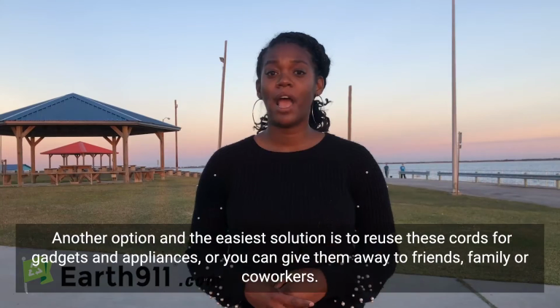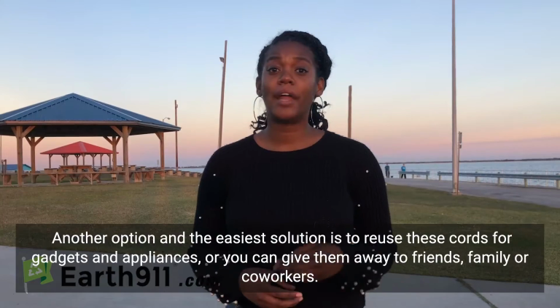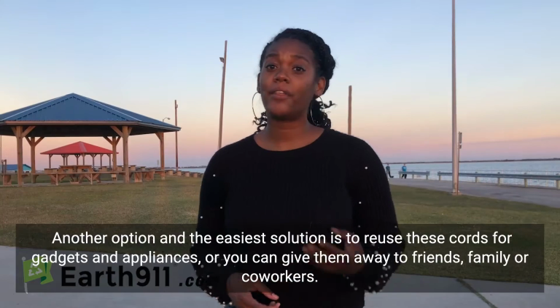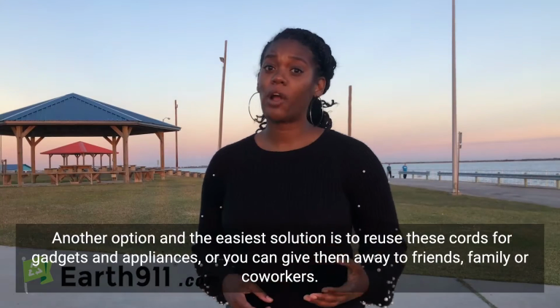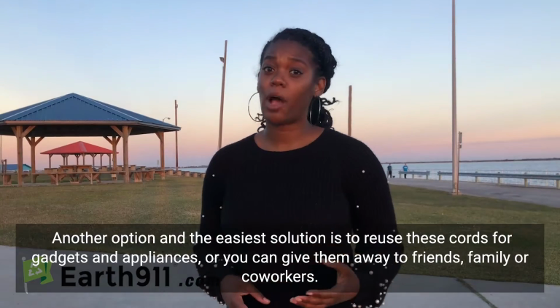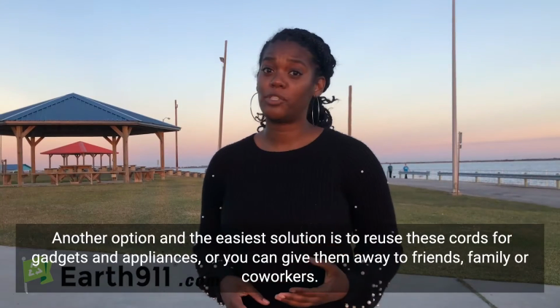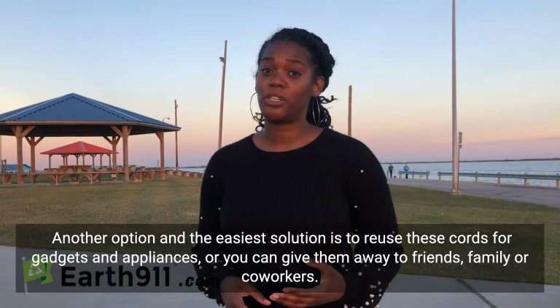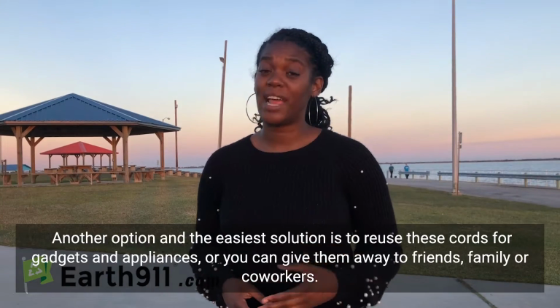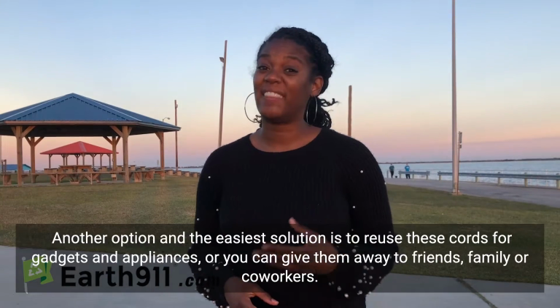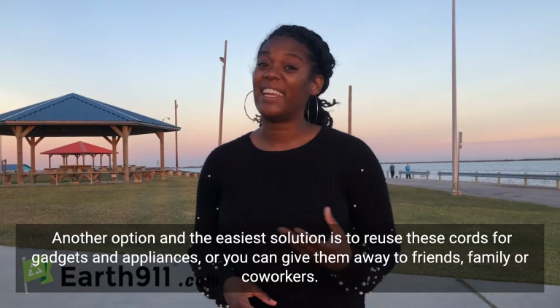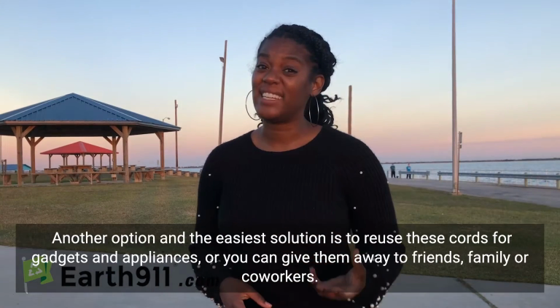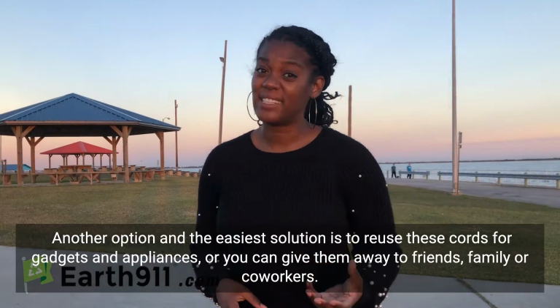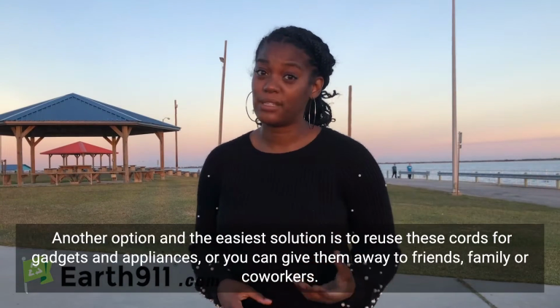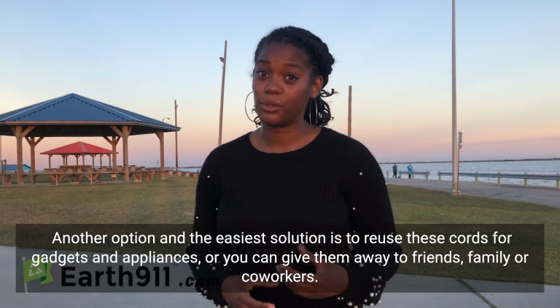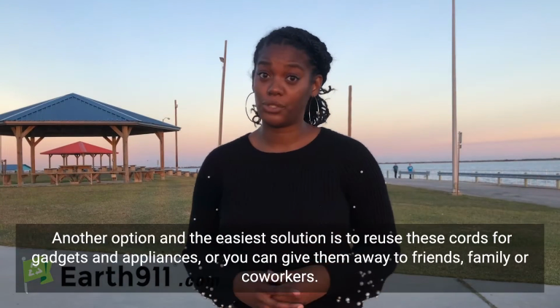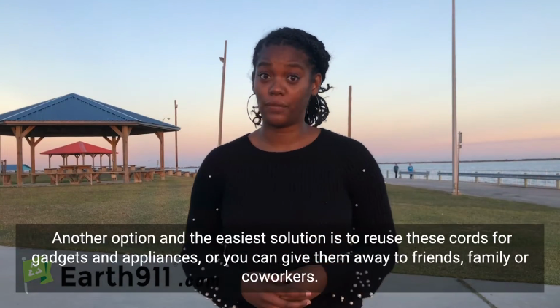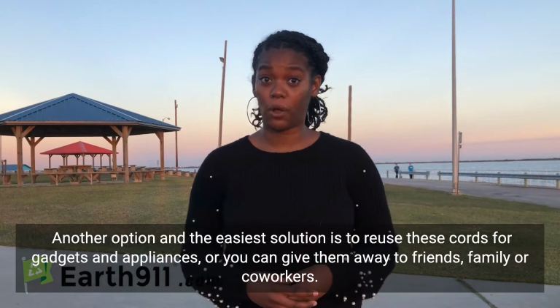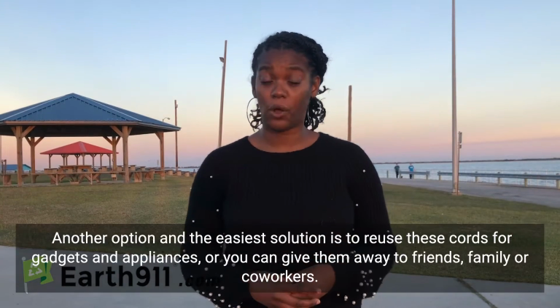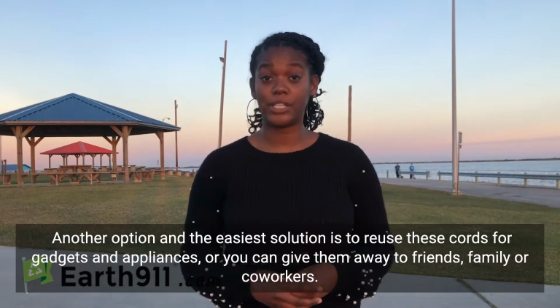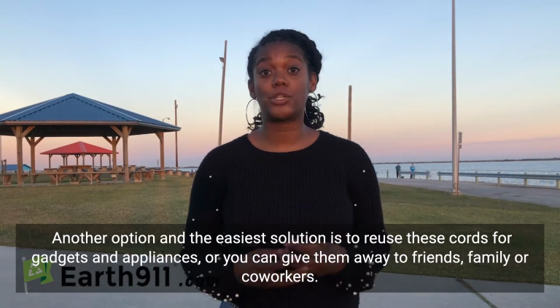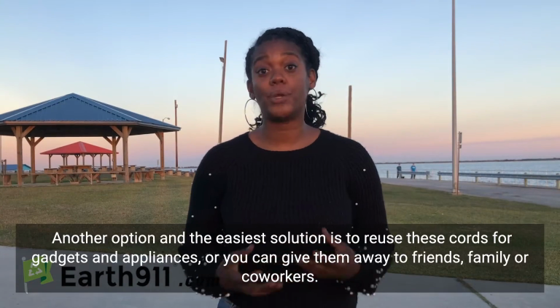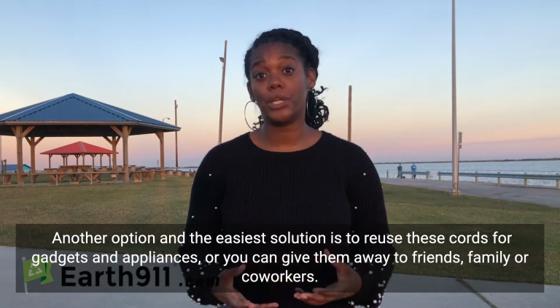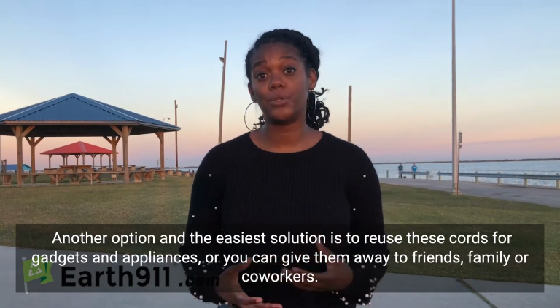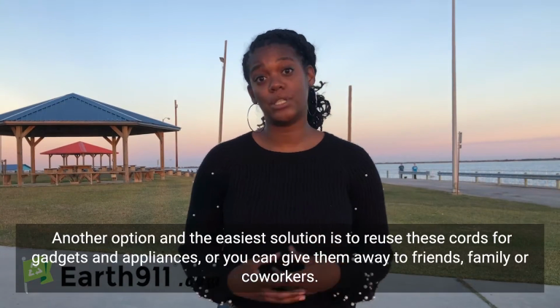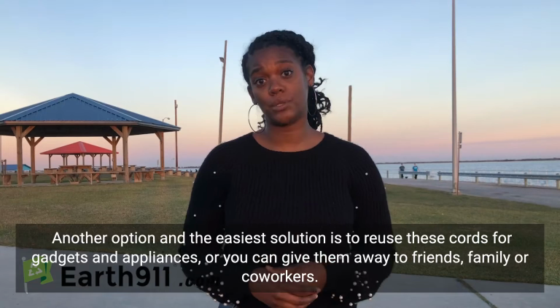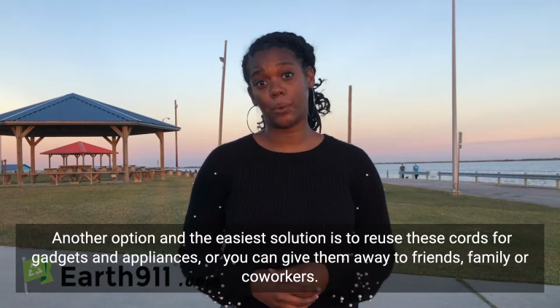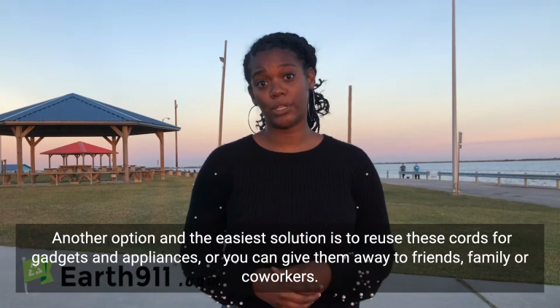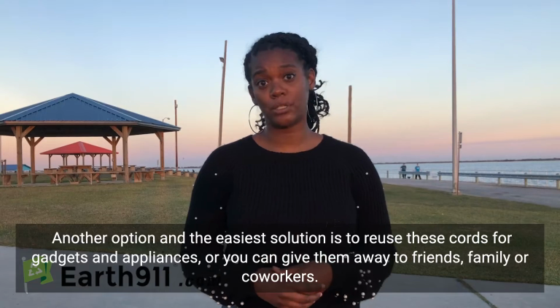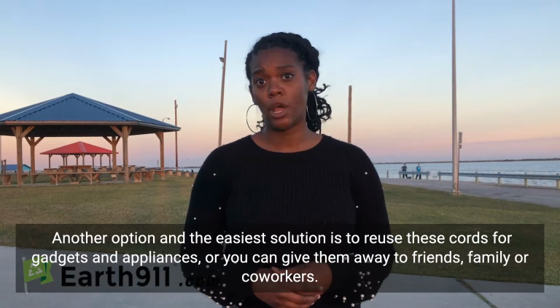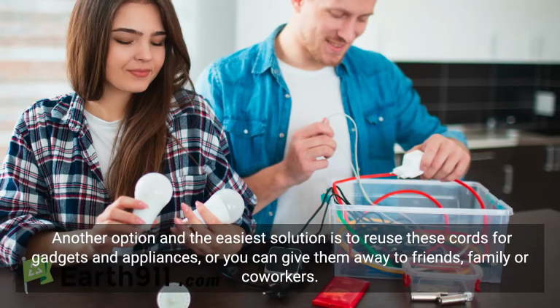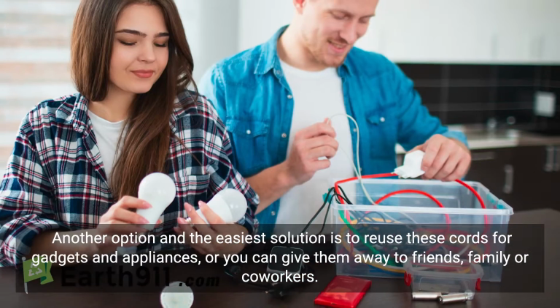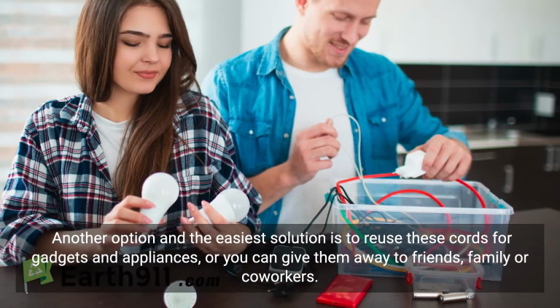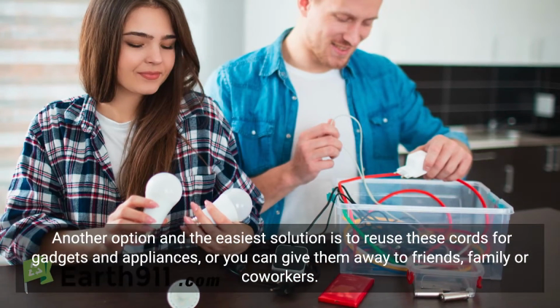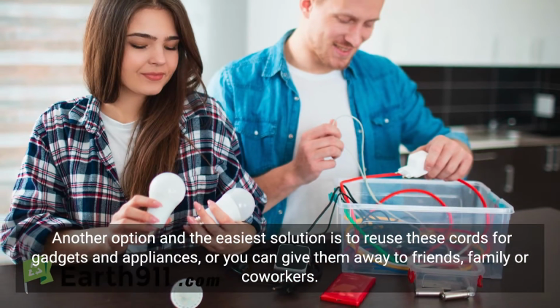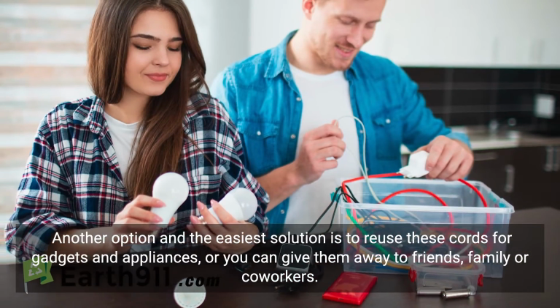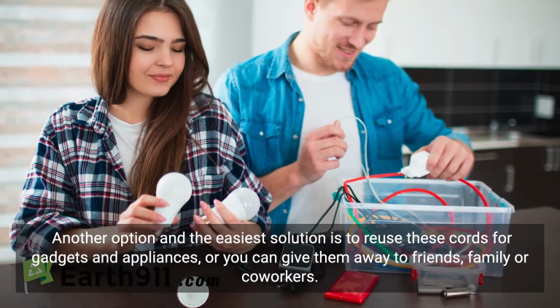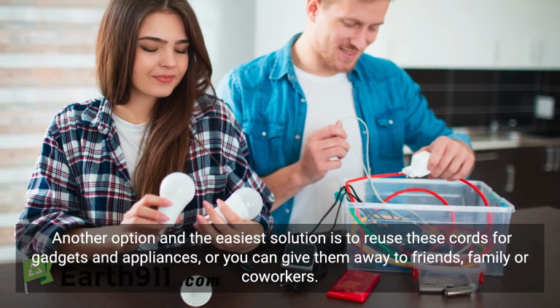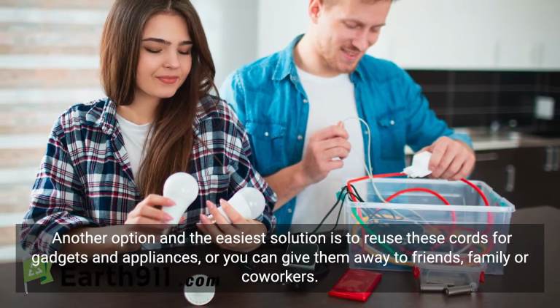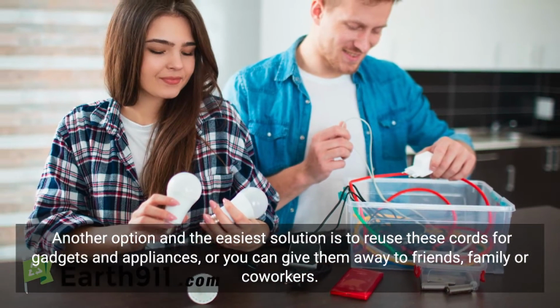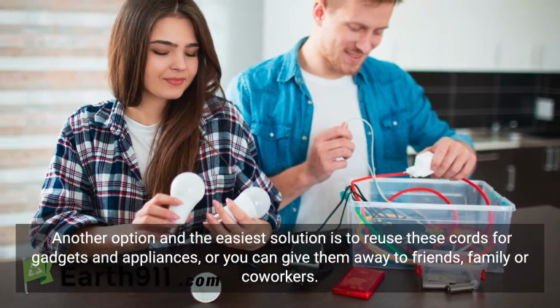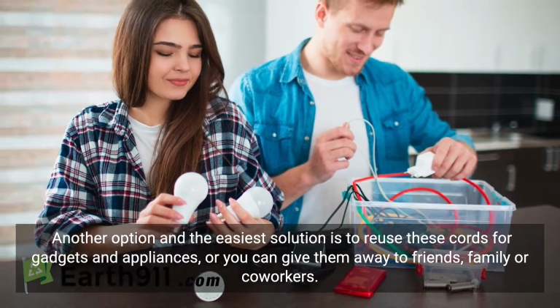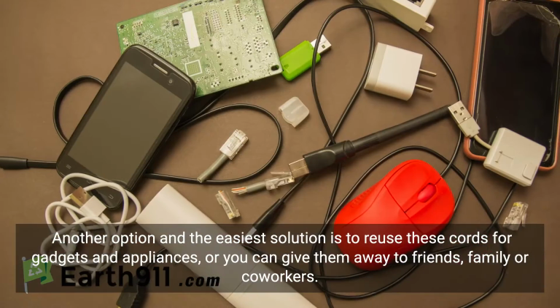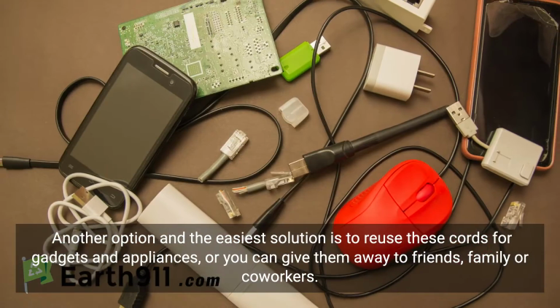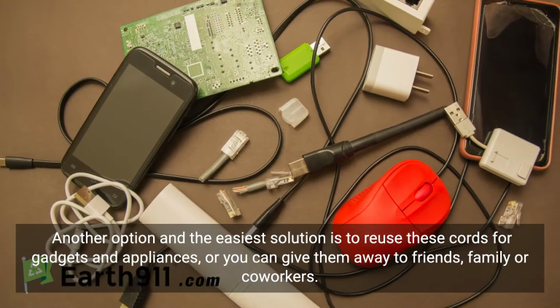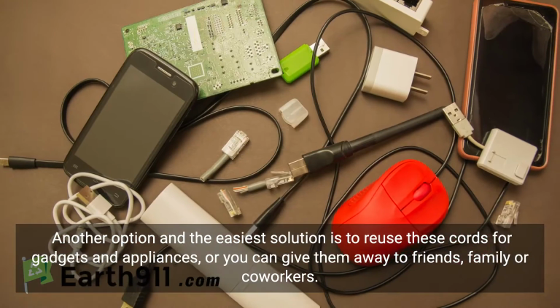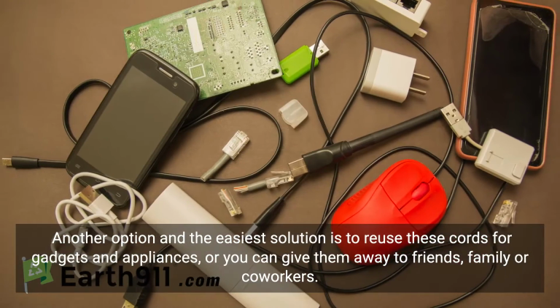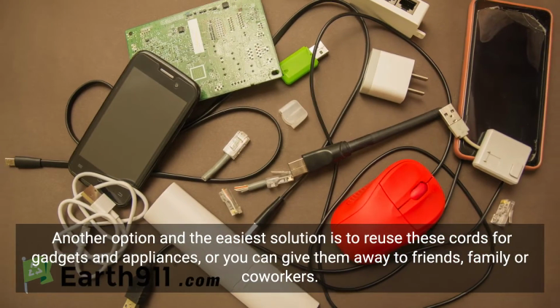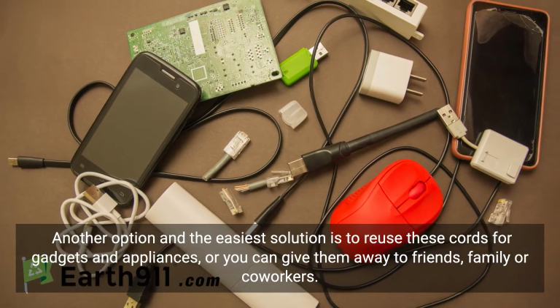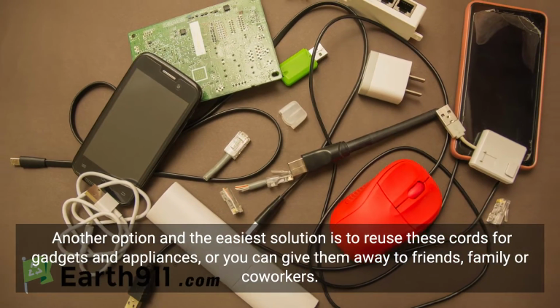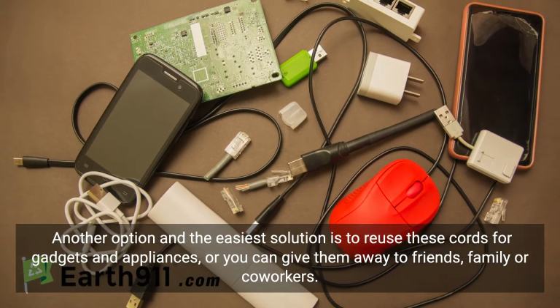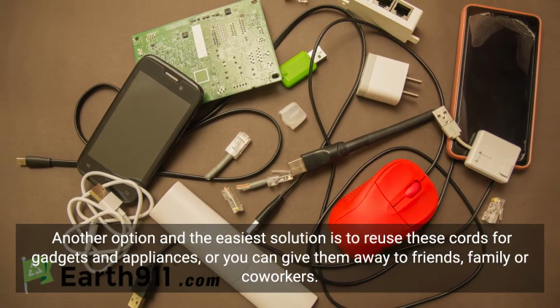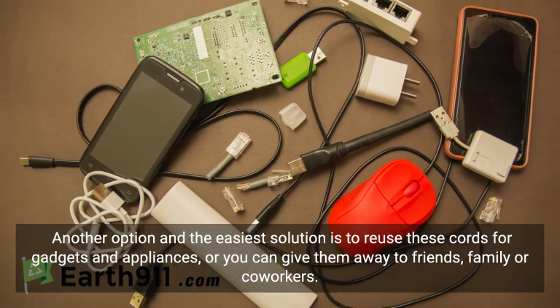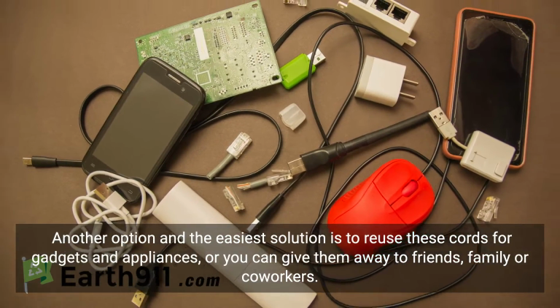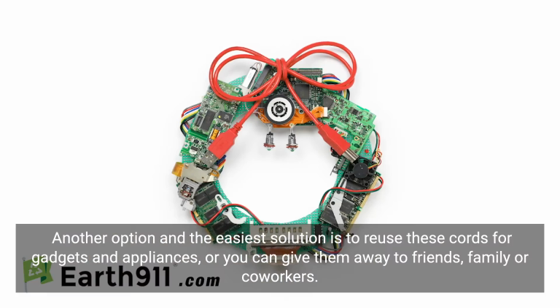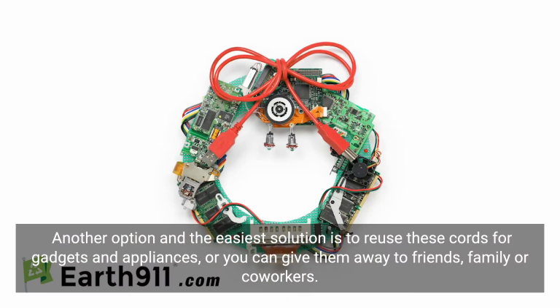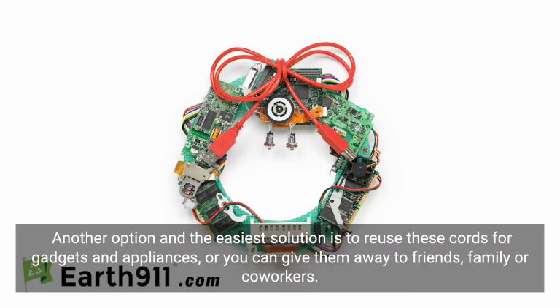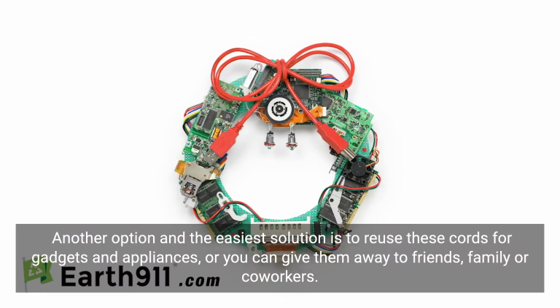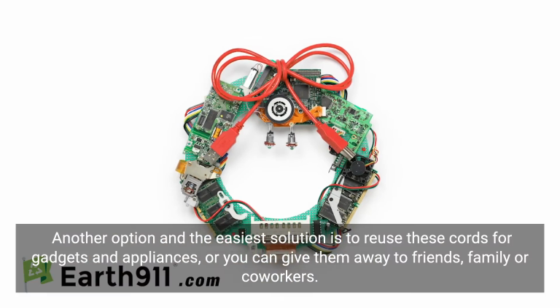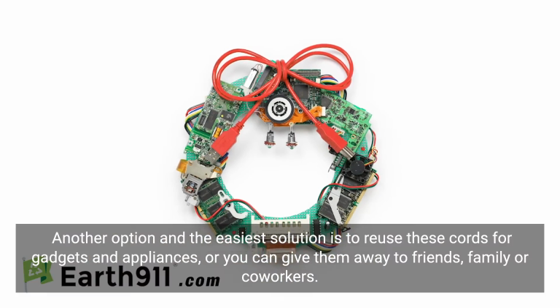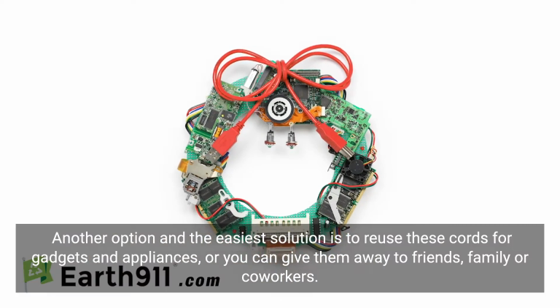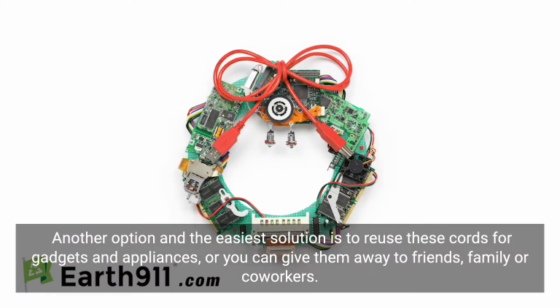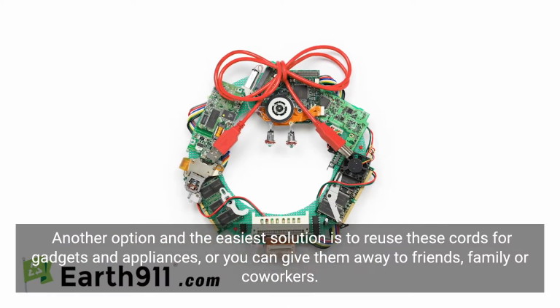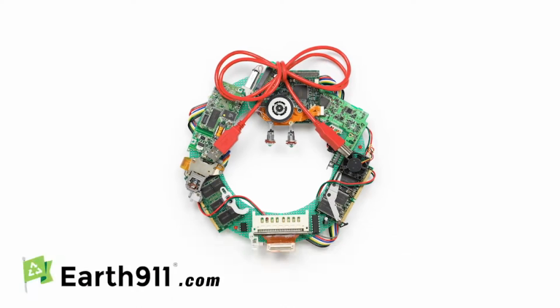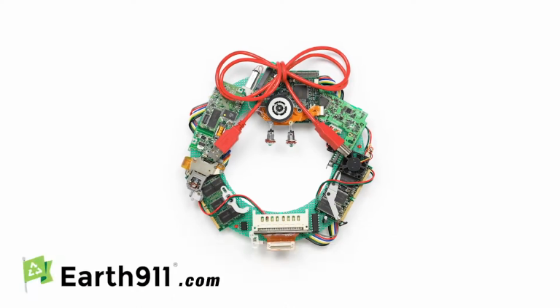Another option, and the easiest solution of all, is to reuse these cords for your gadgets and appliances, or you can give them away to friends, family, or coworkers.